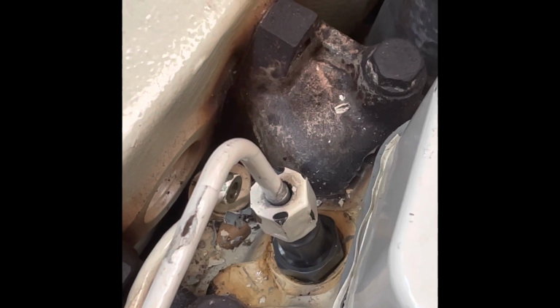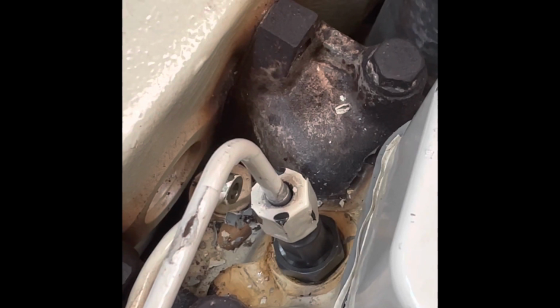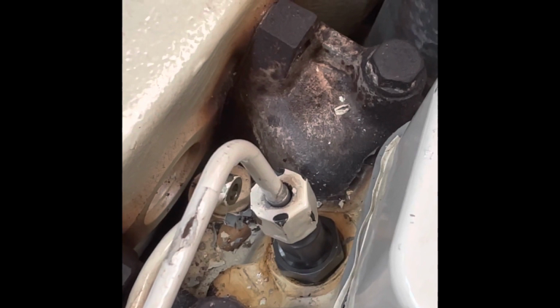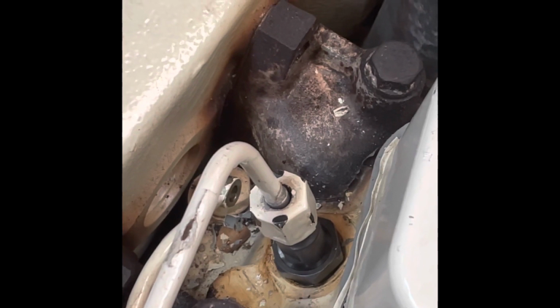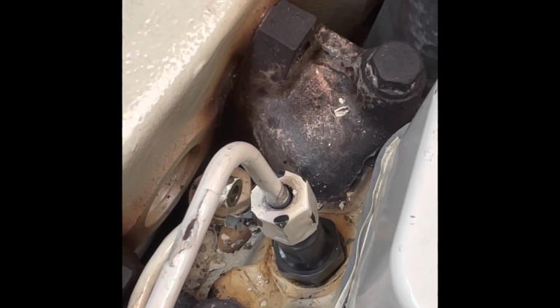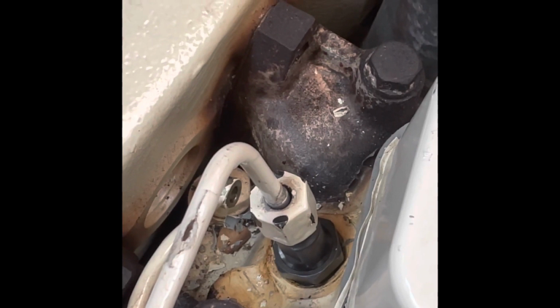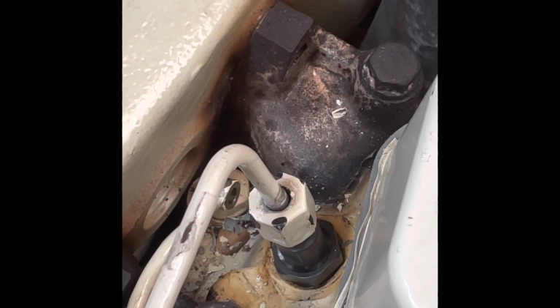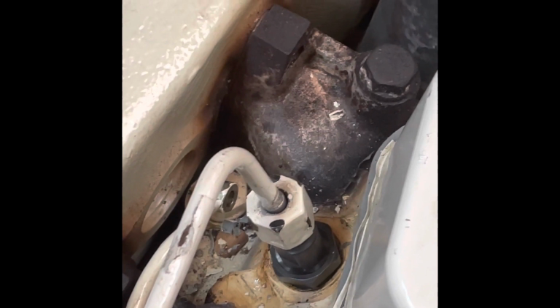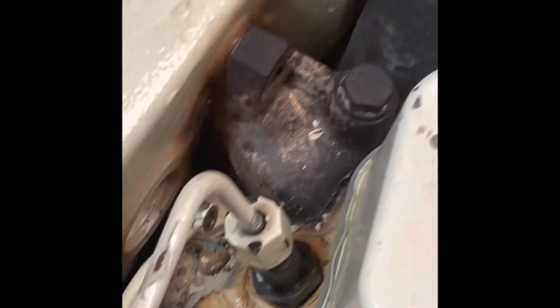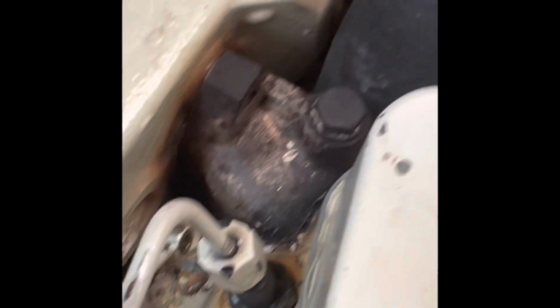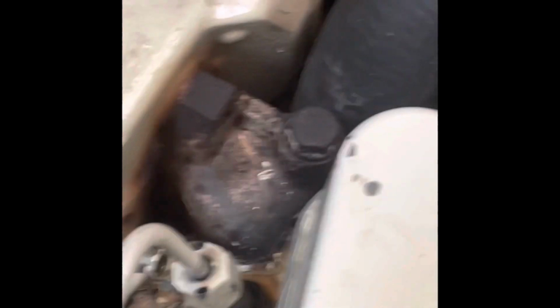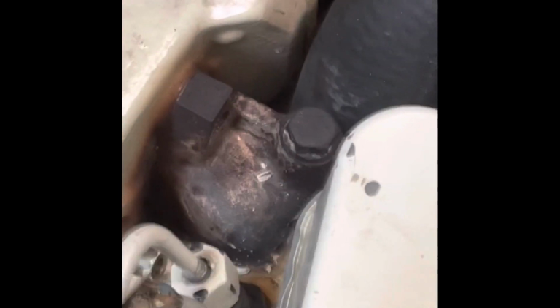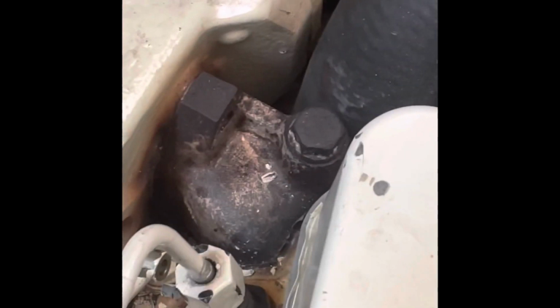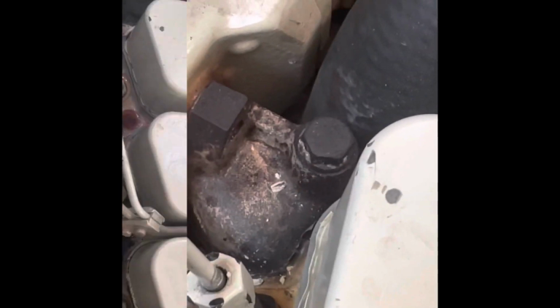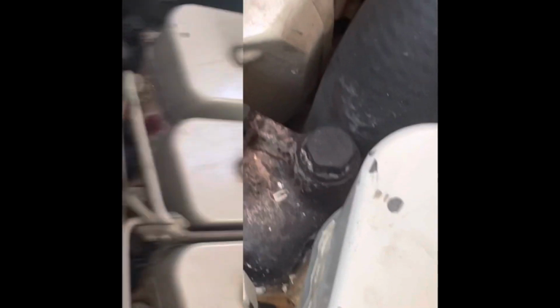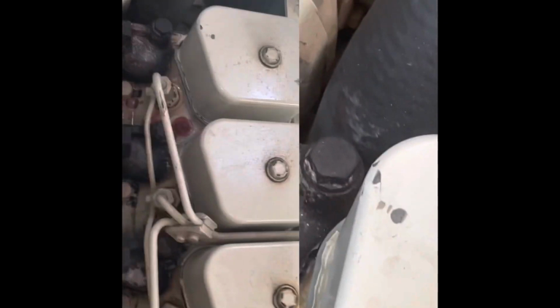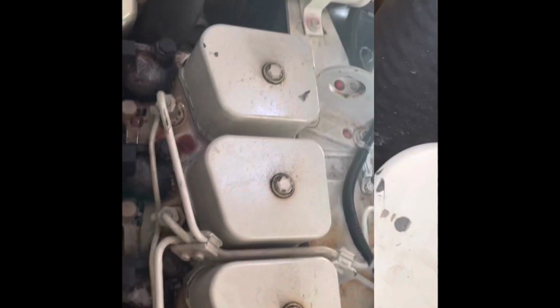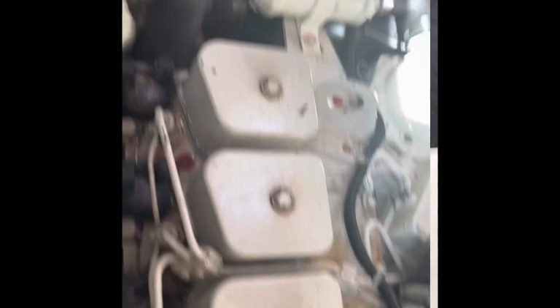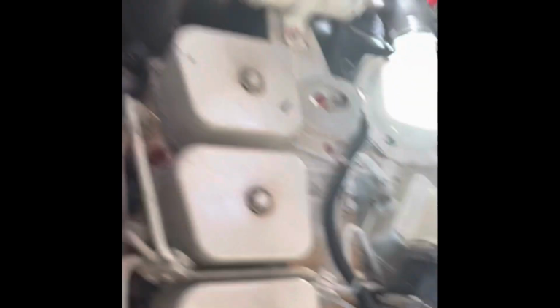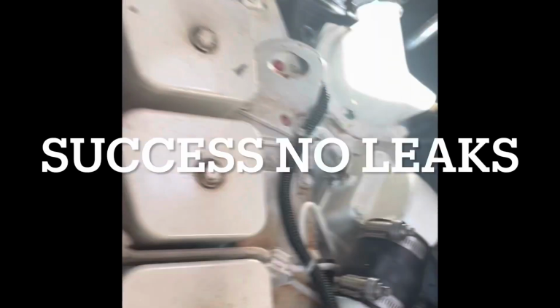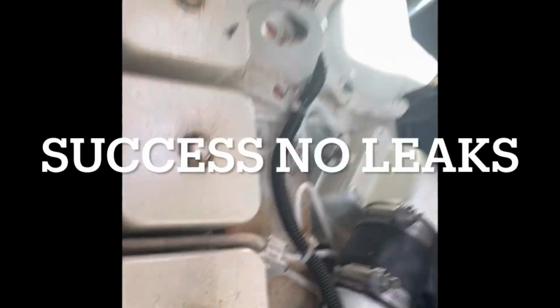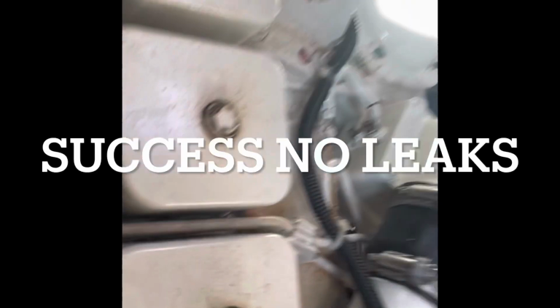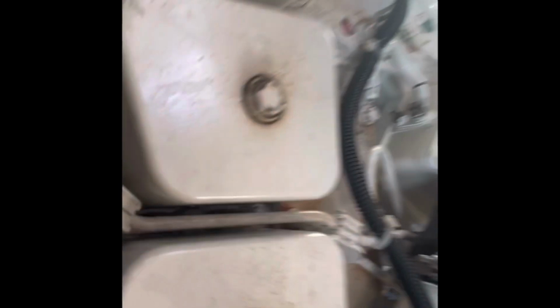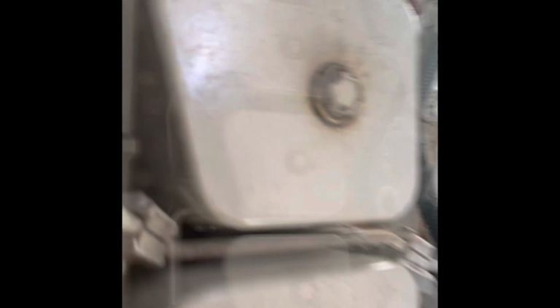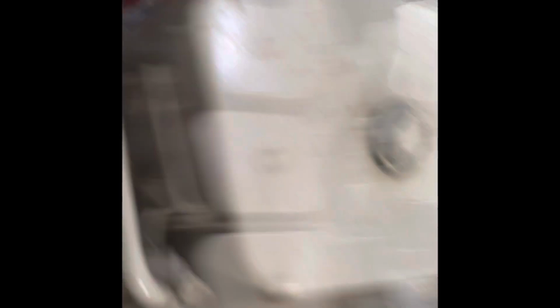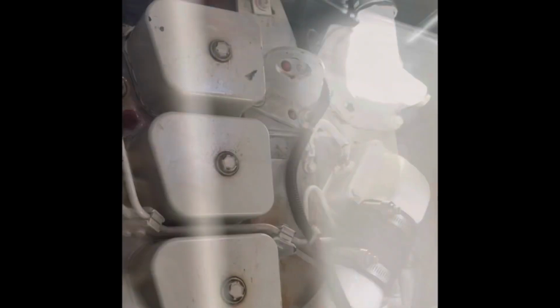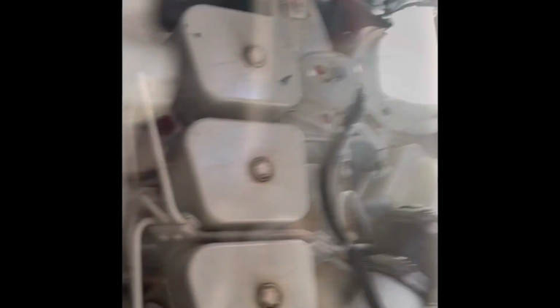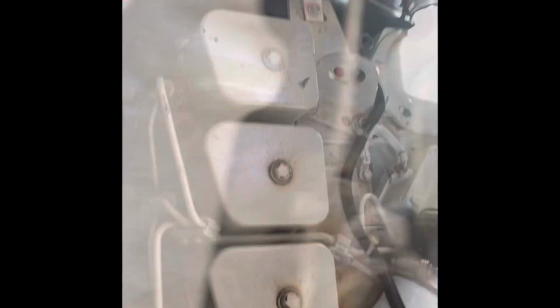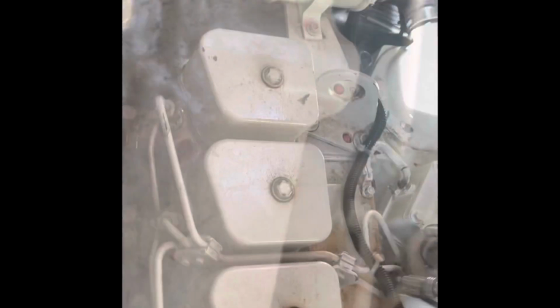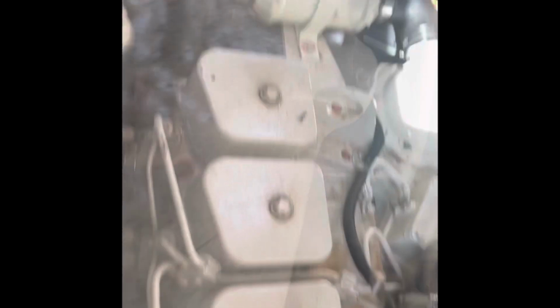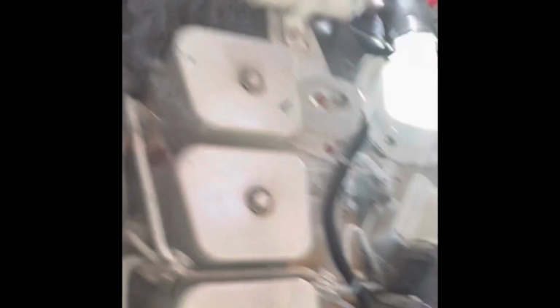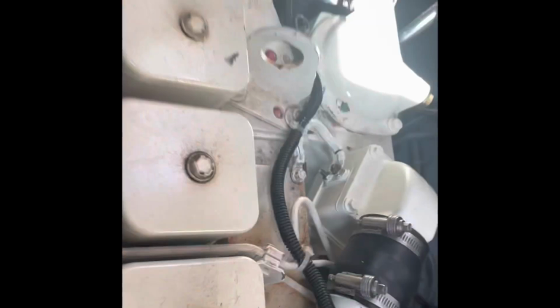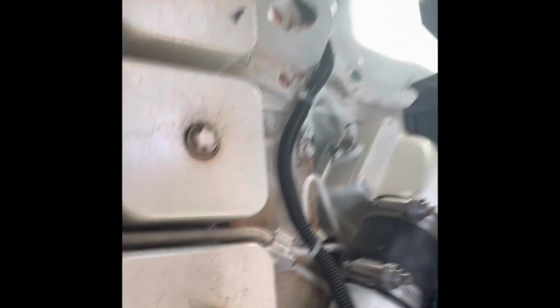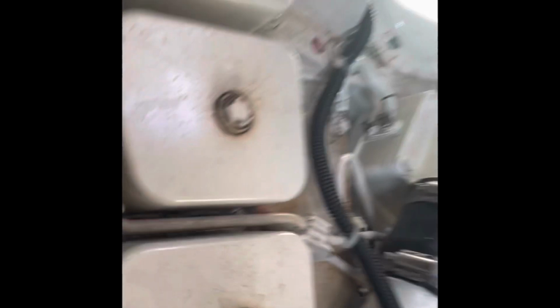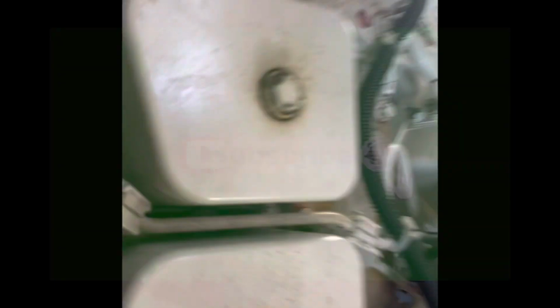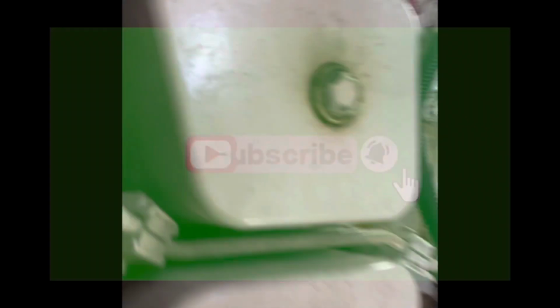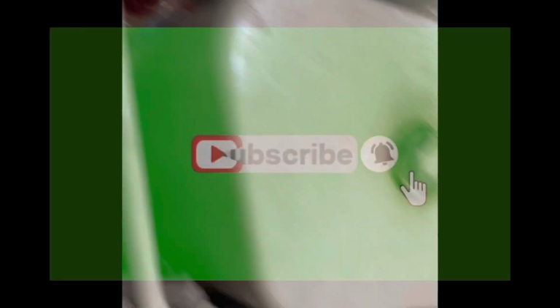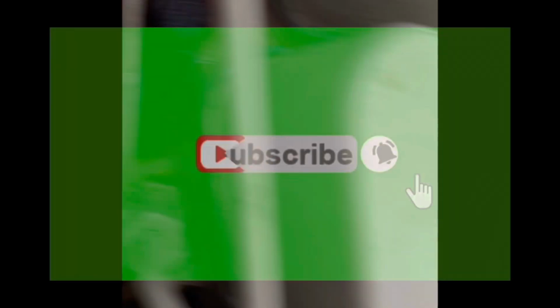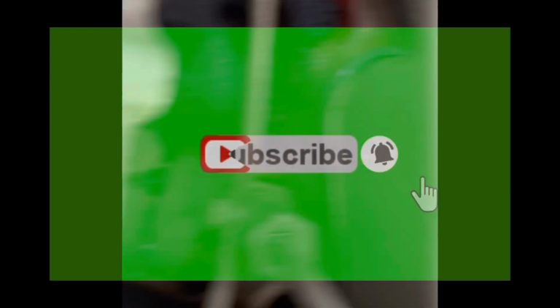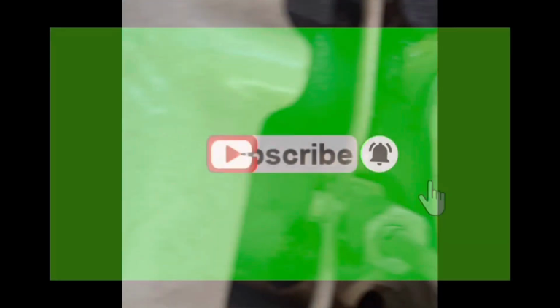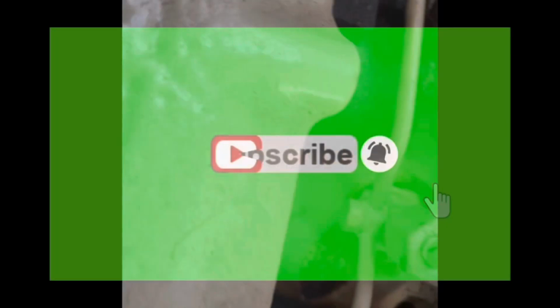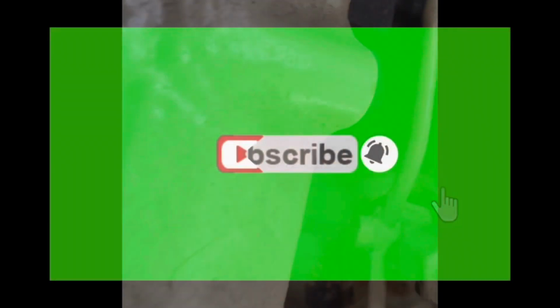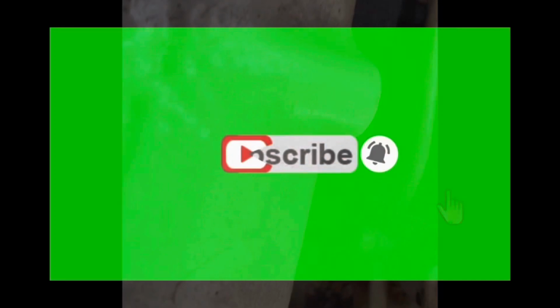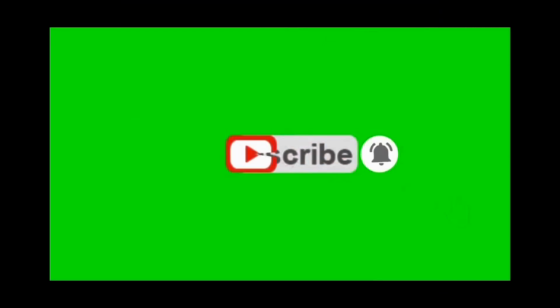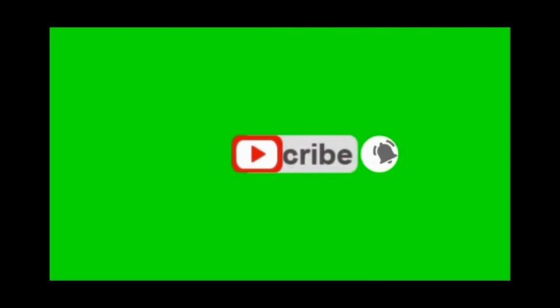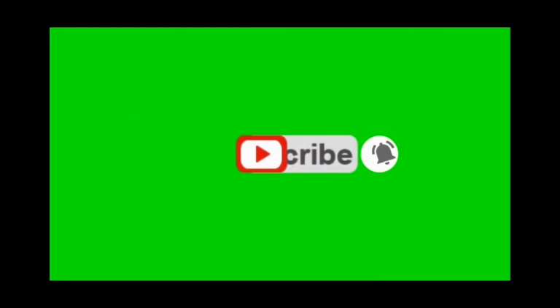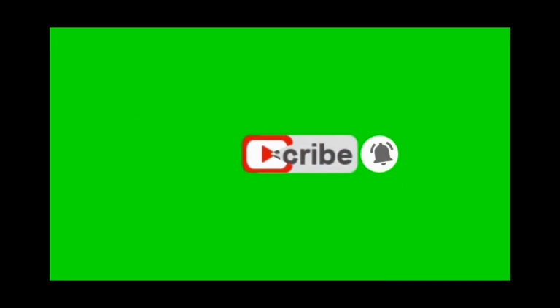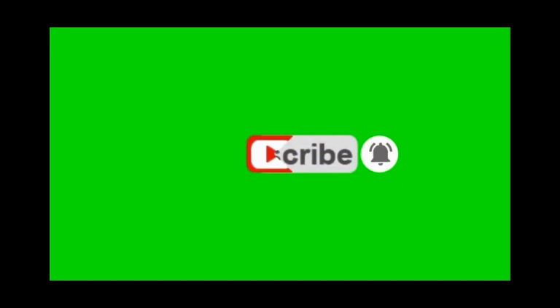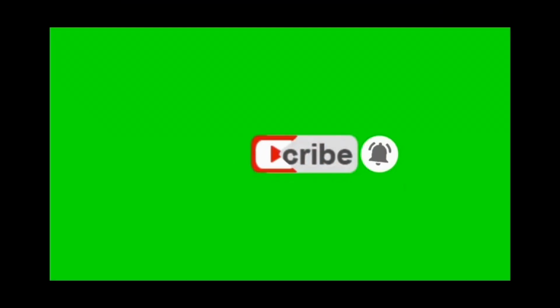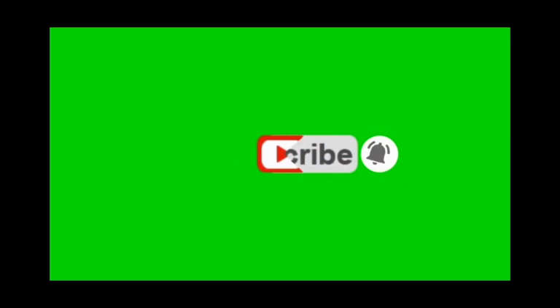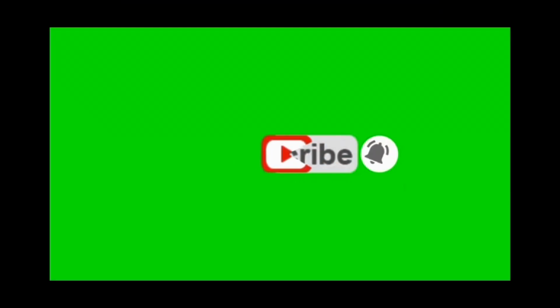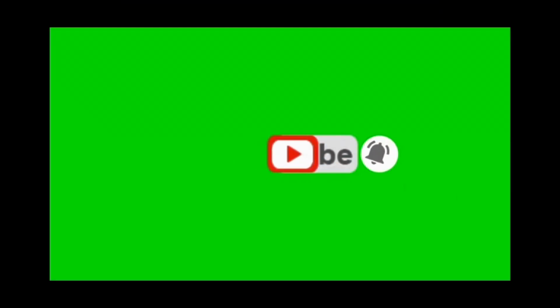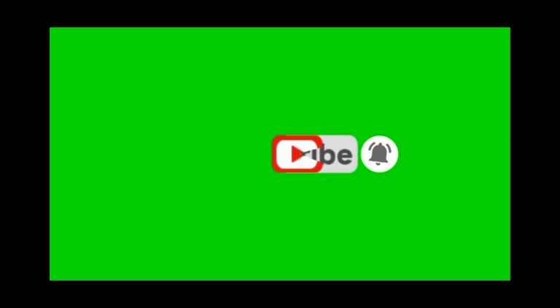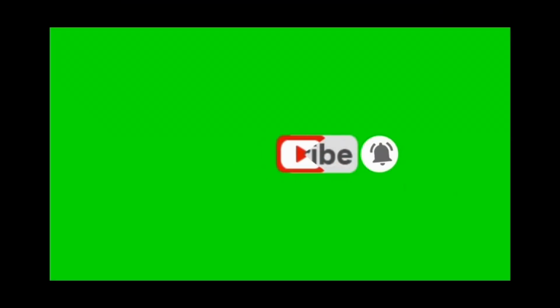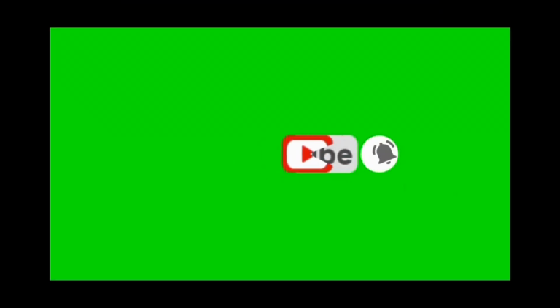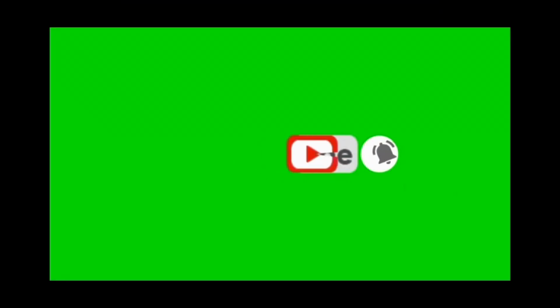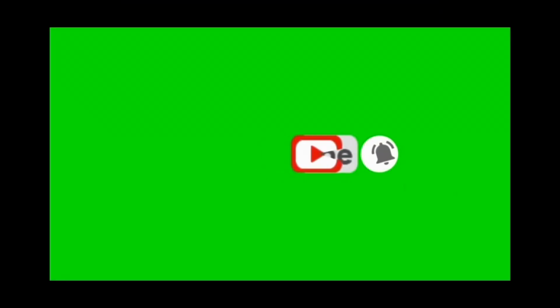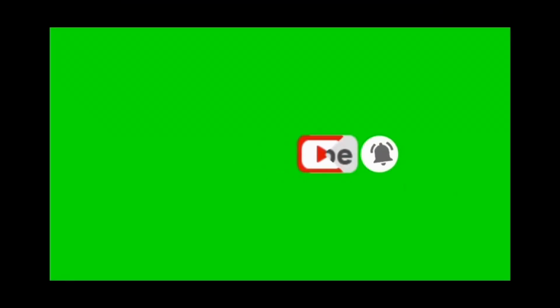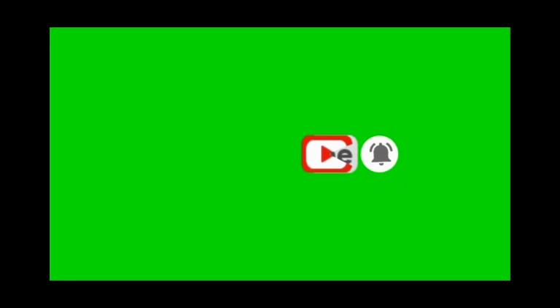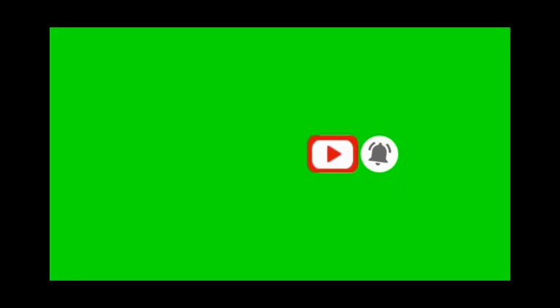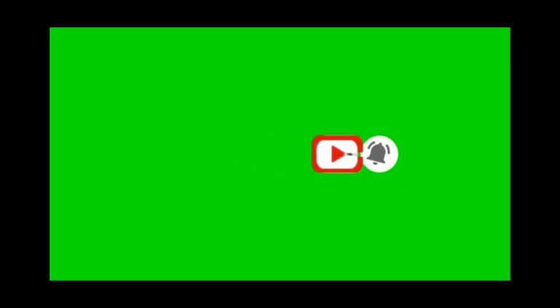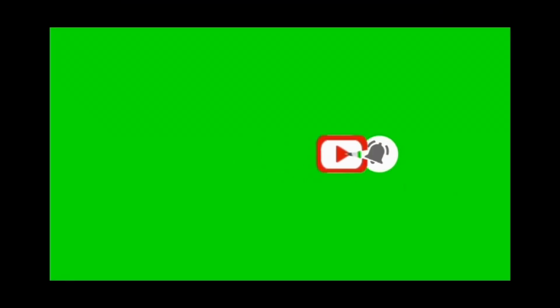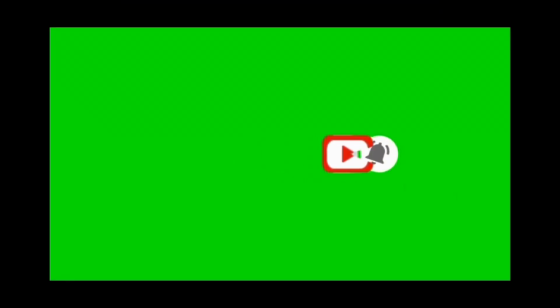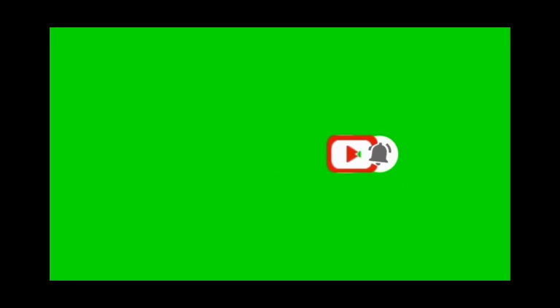Let's see what we have. We really appreciate it — don't forget to subscribe. Thank you.